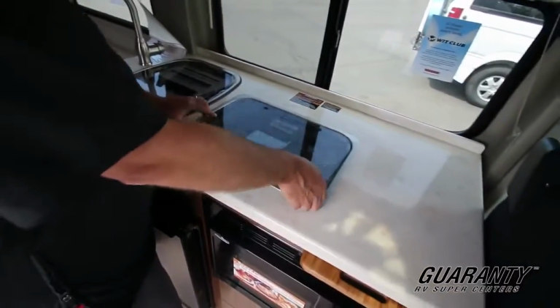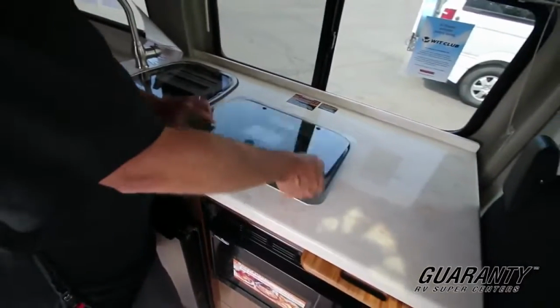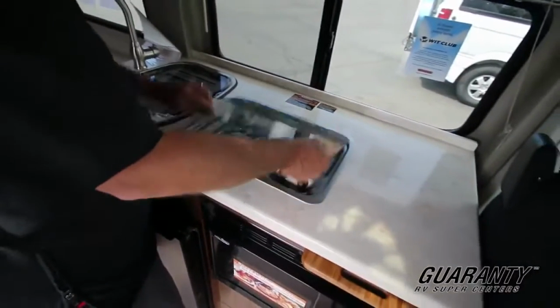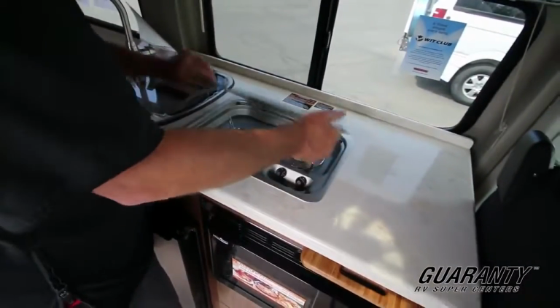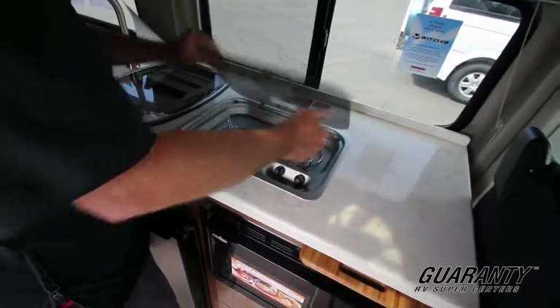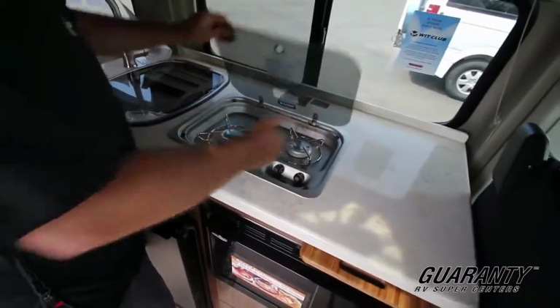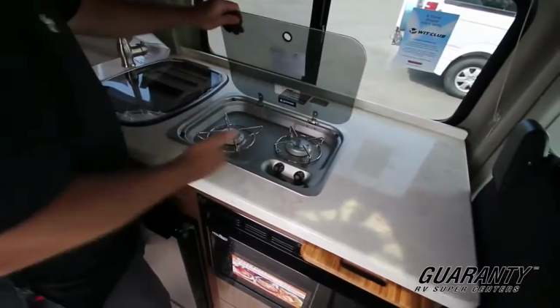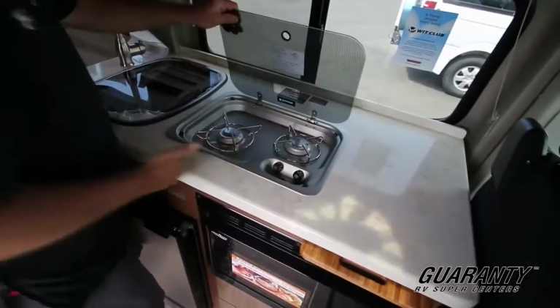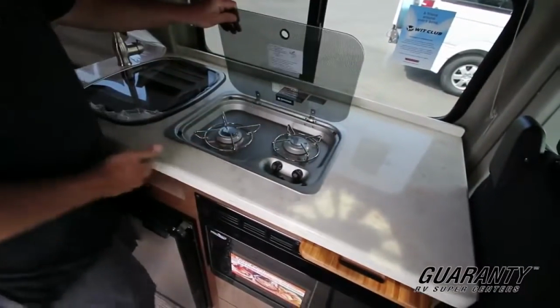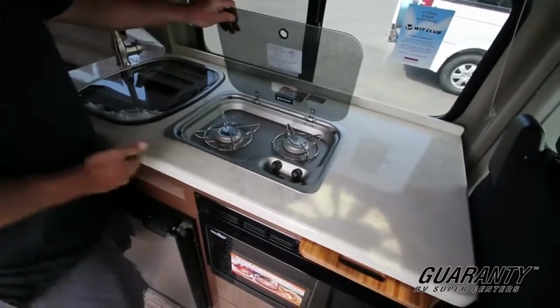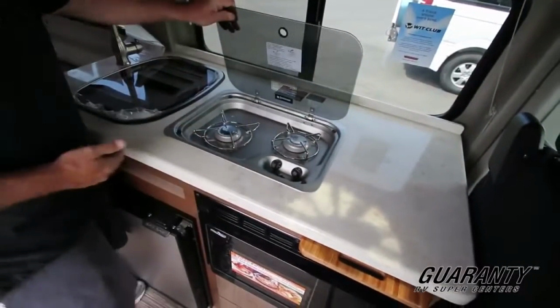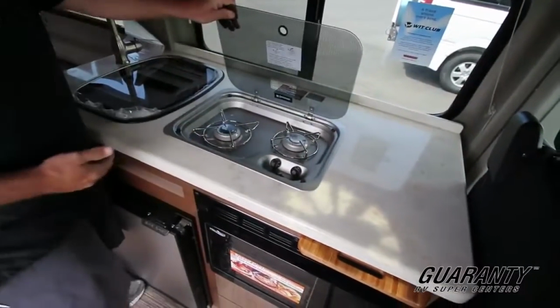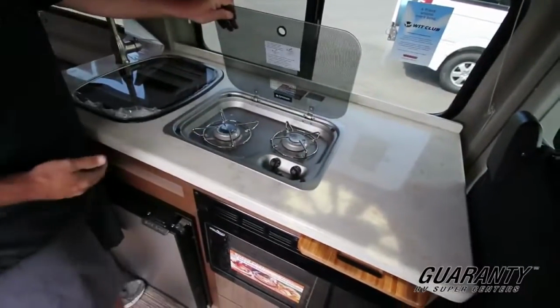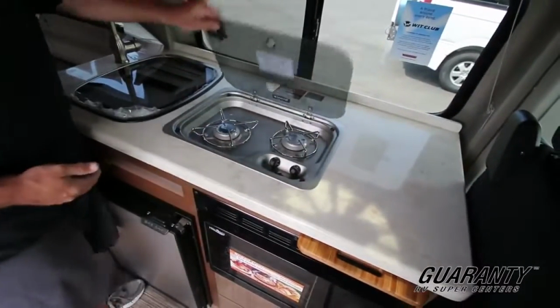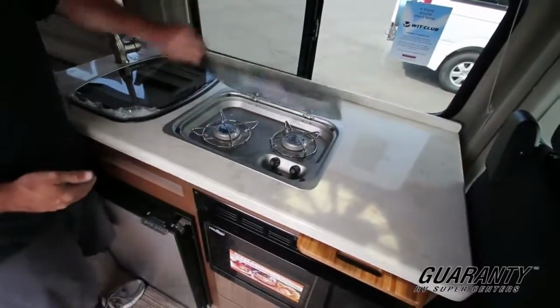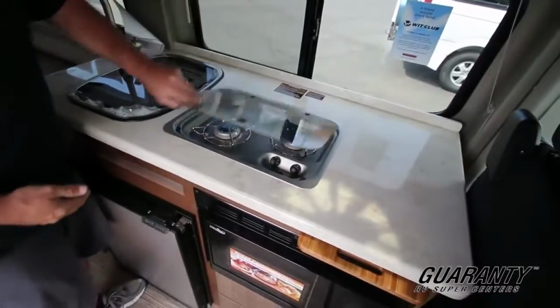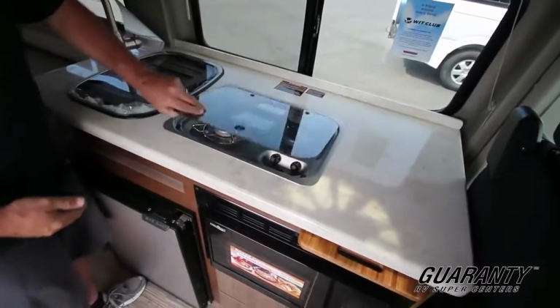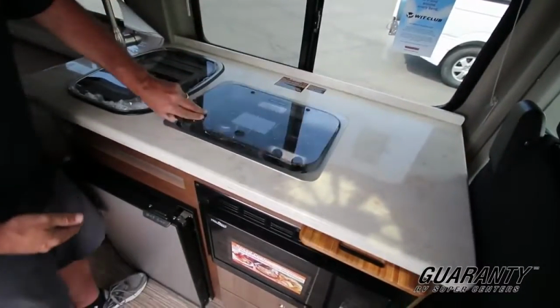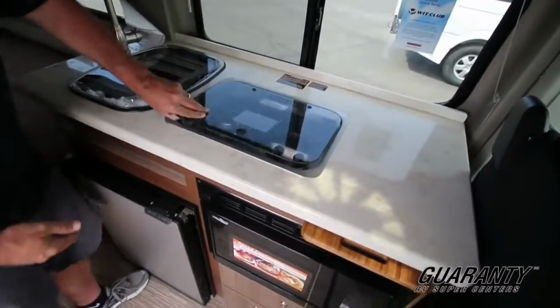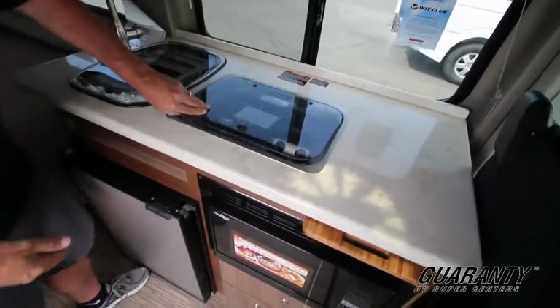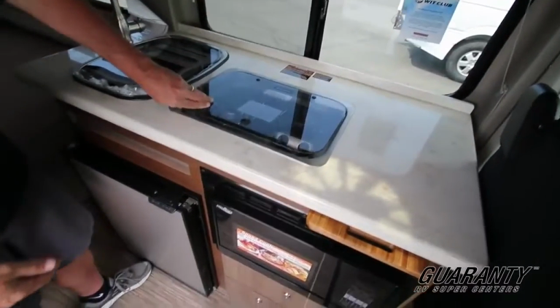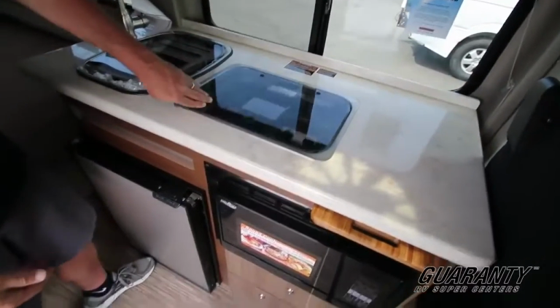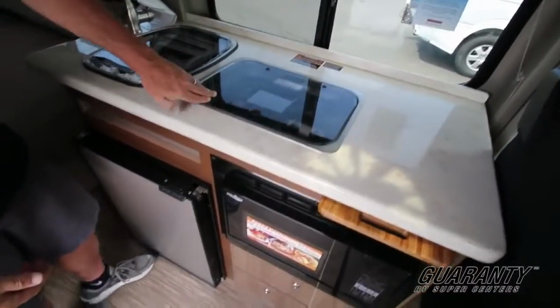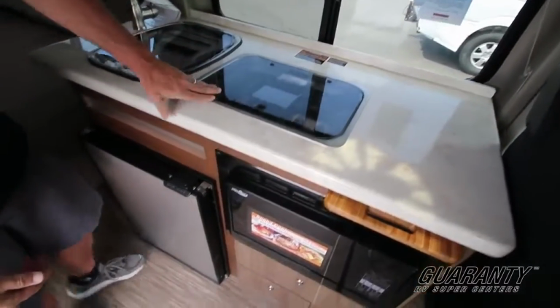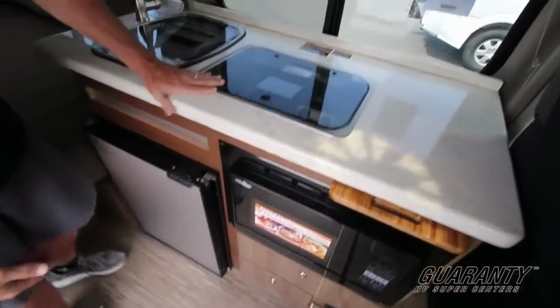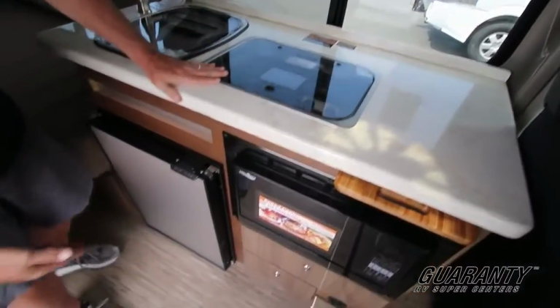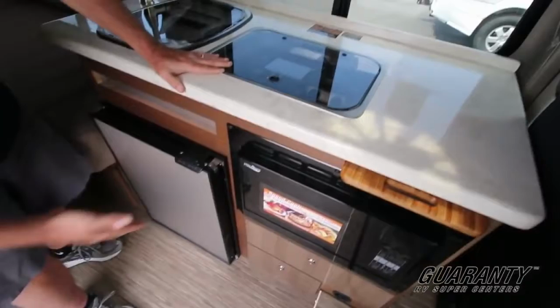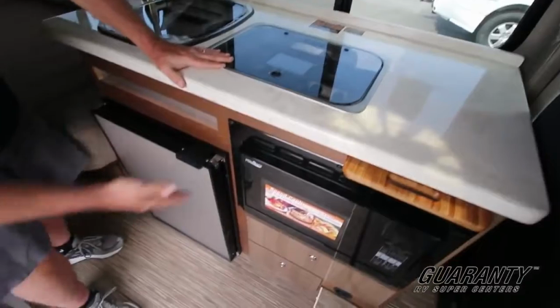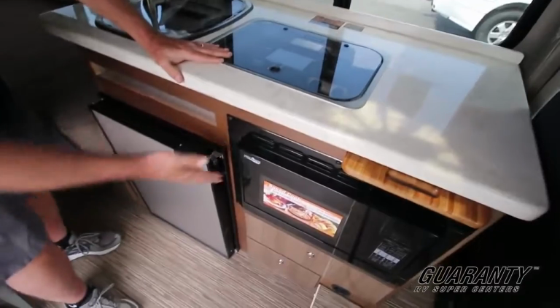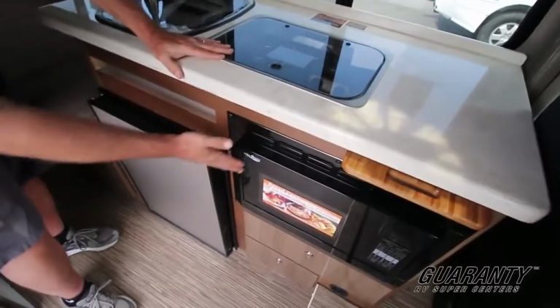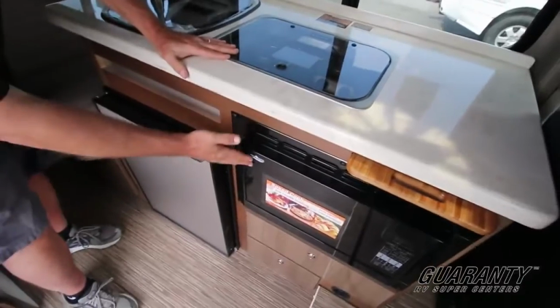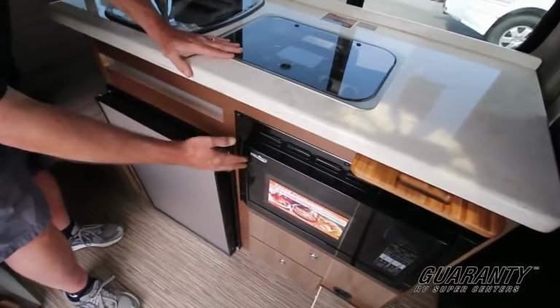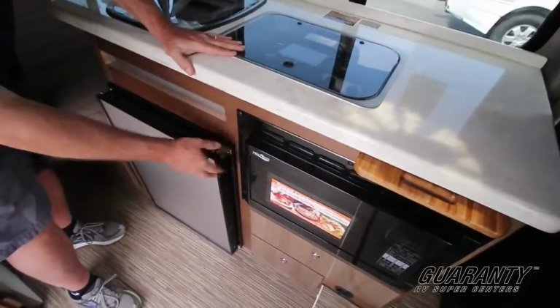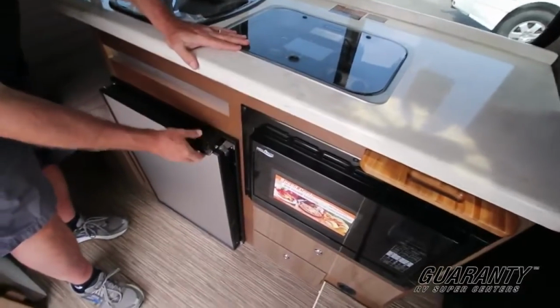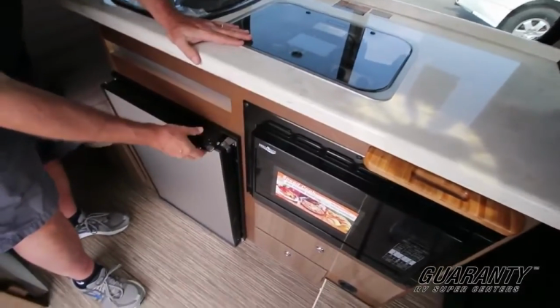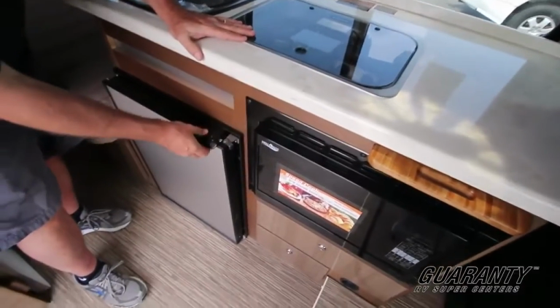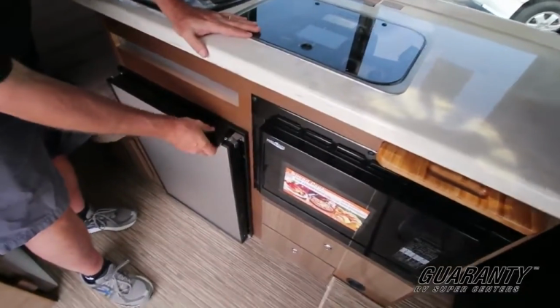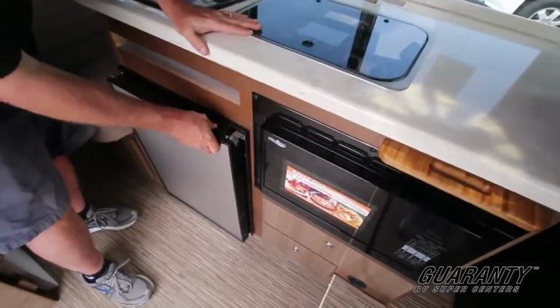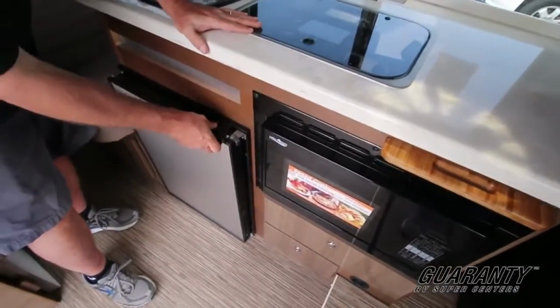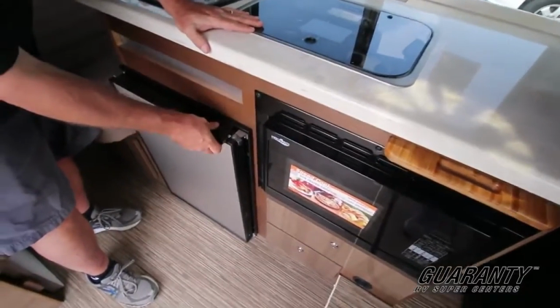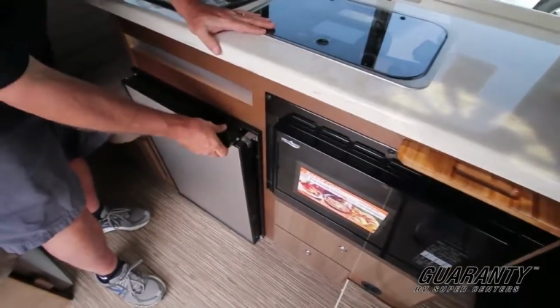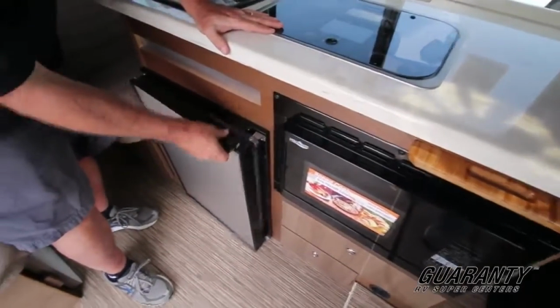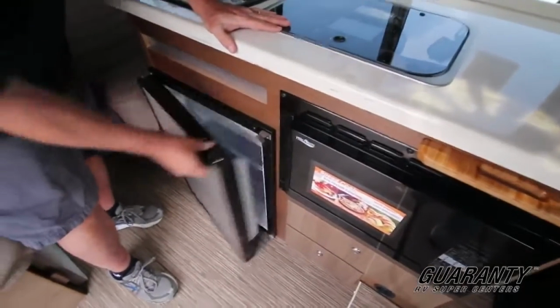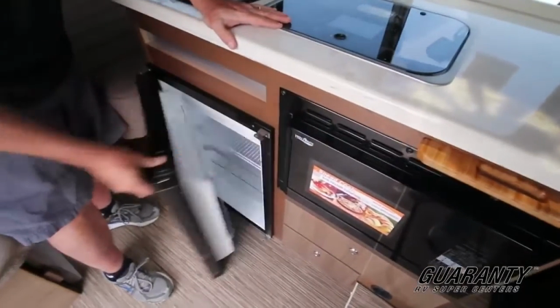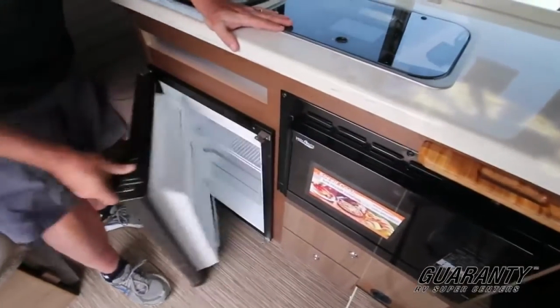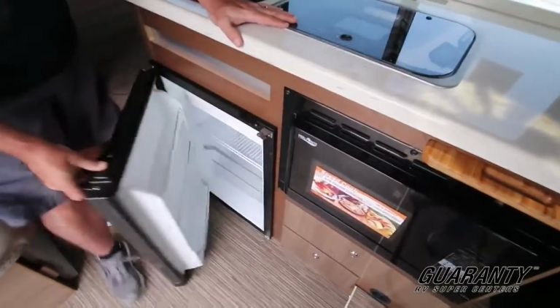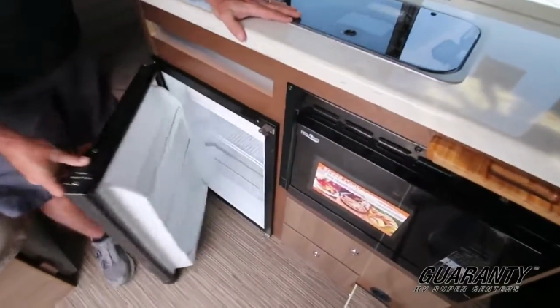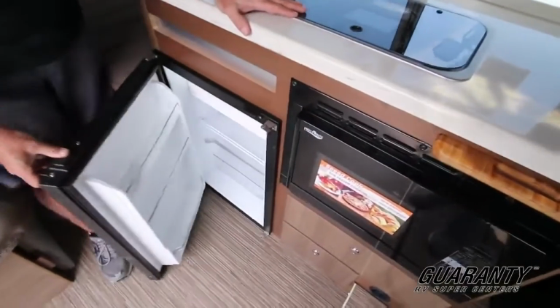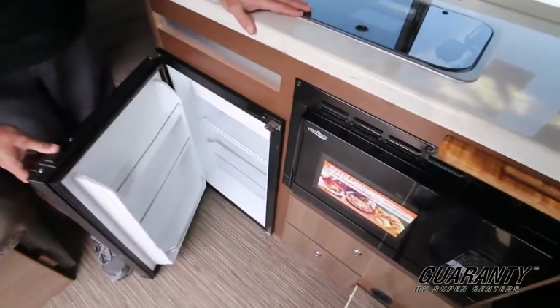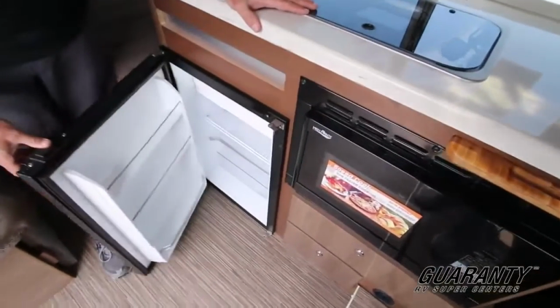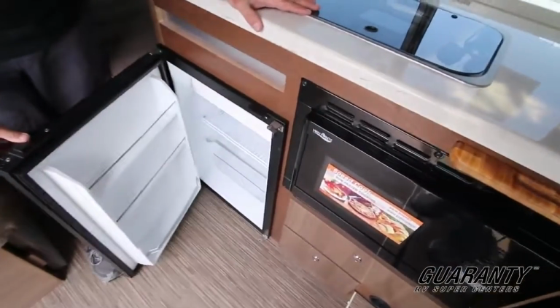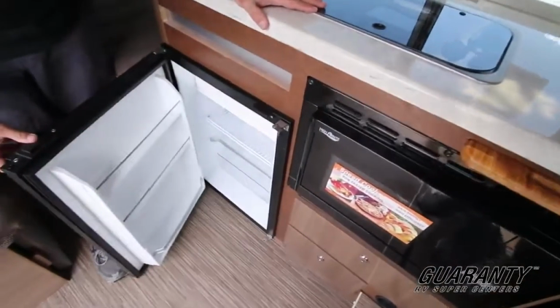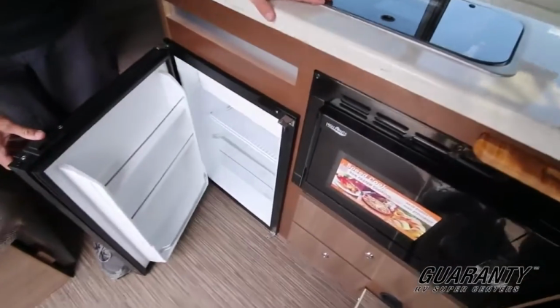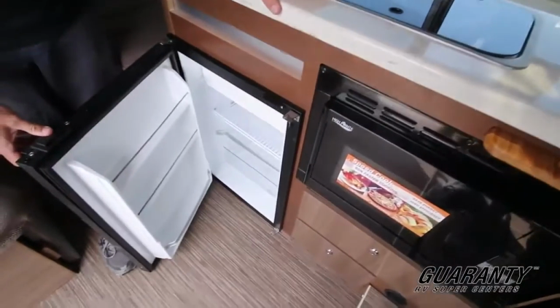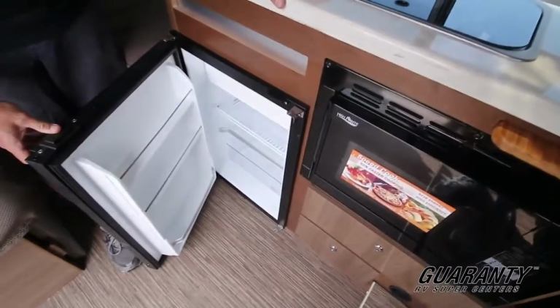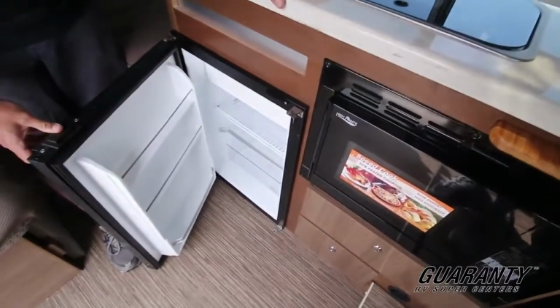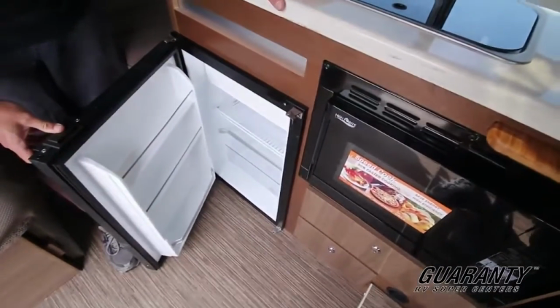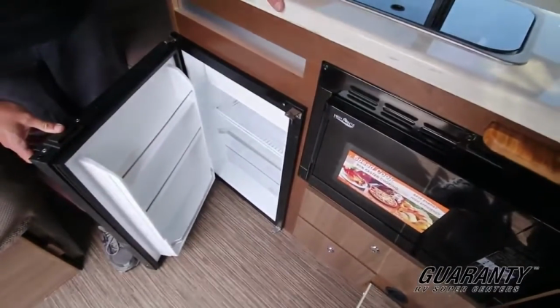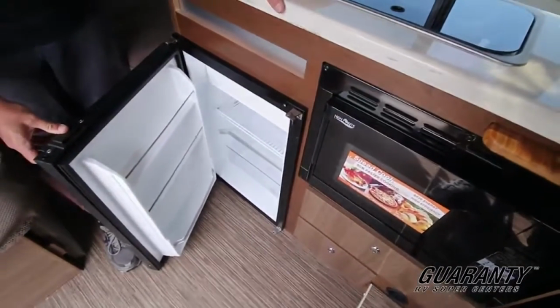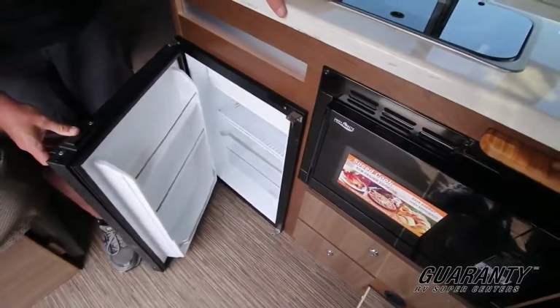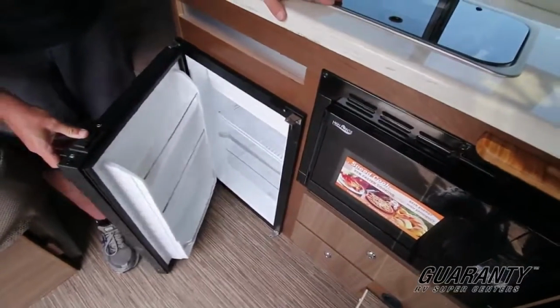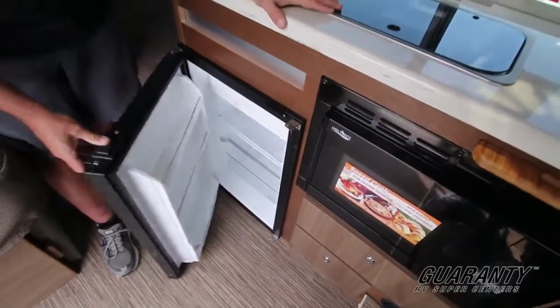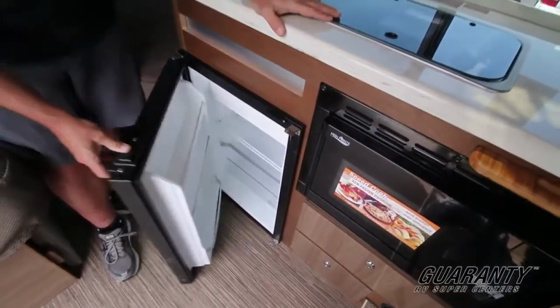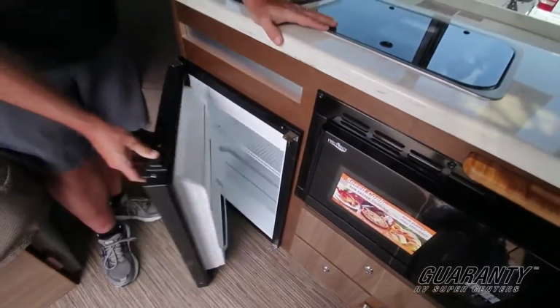Also got a very nice two burner stove, got a convection microwave oven, and you've got a refrigerator right there.